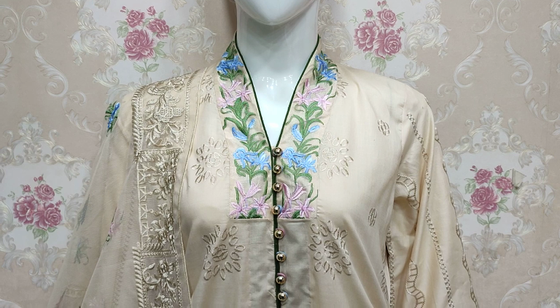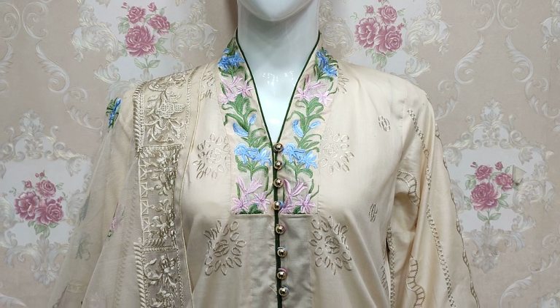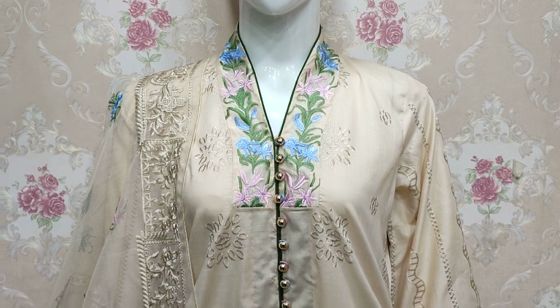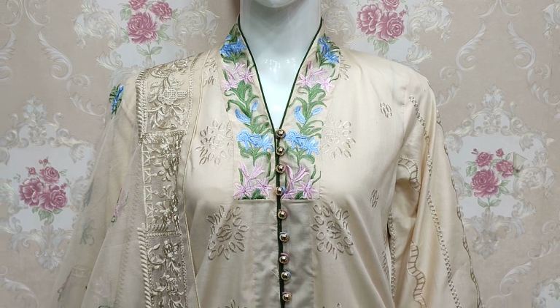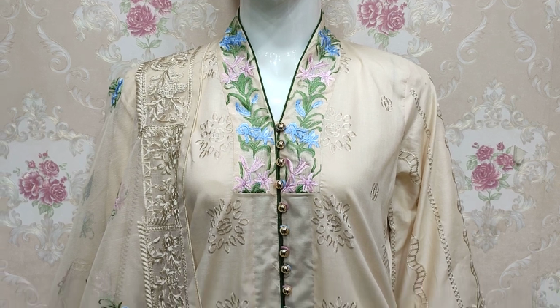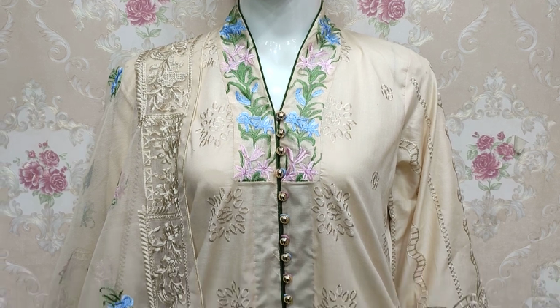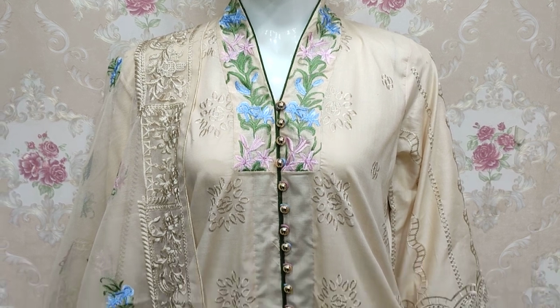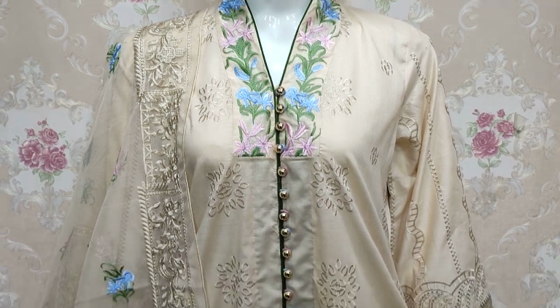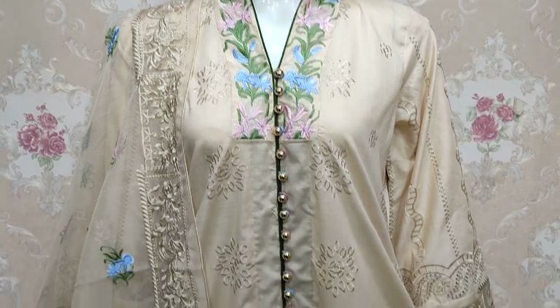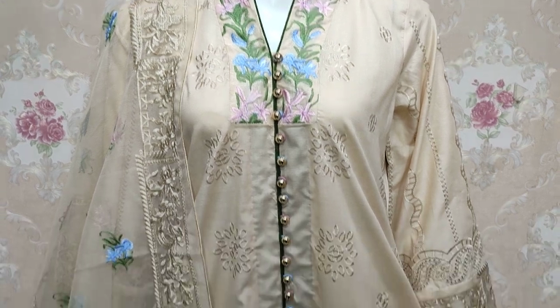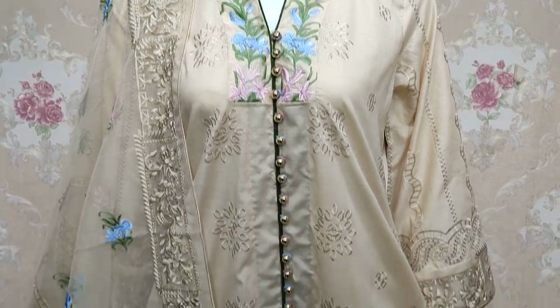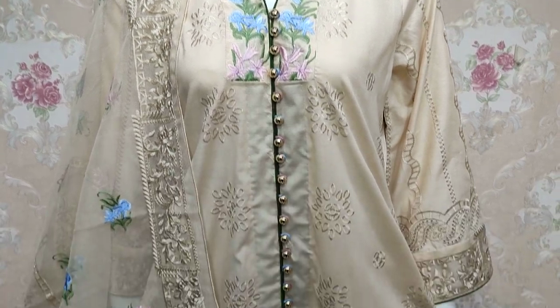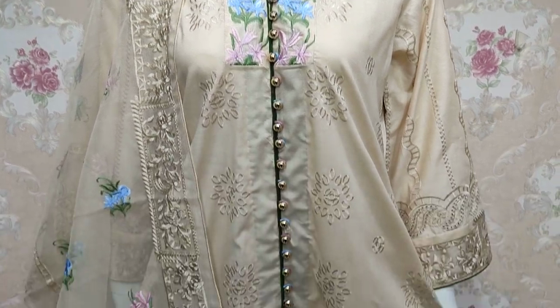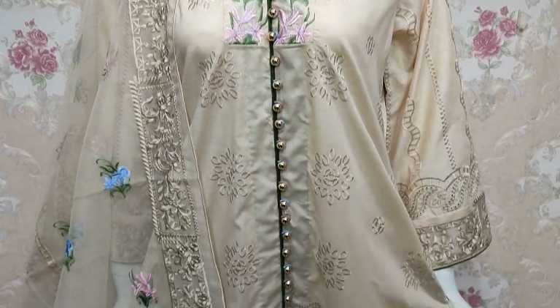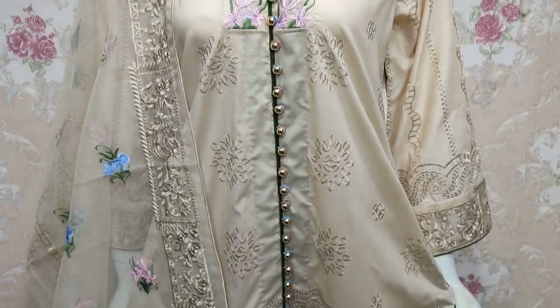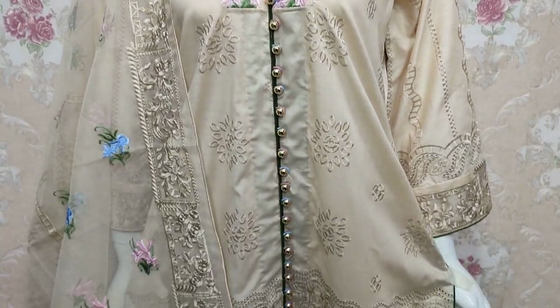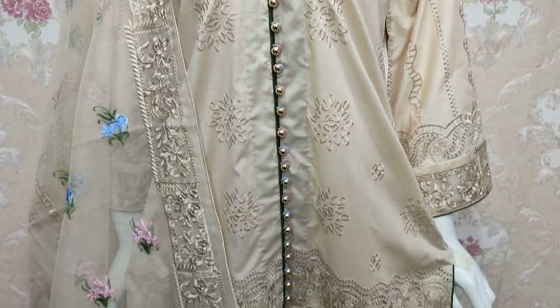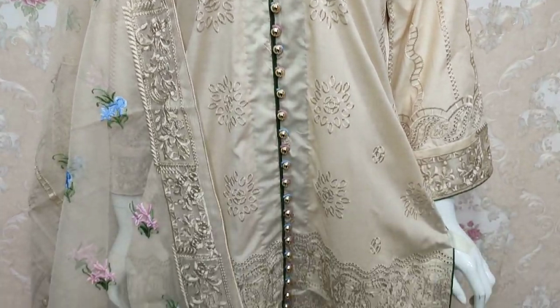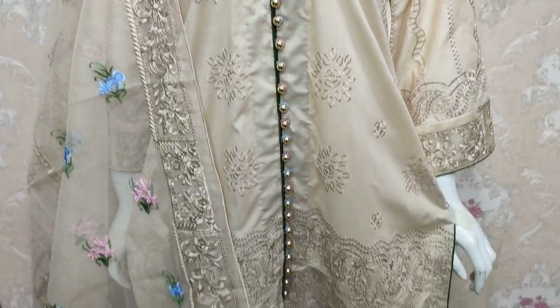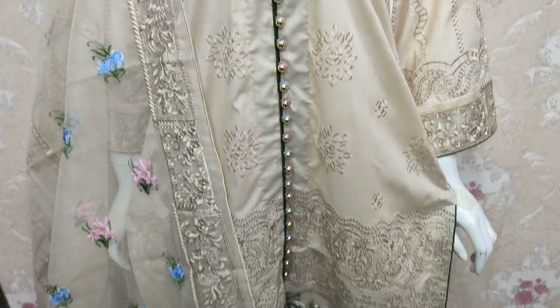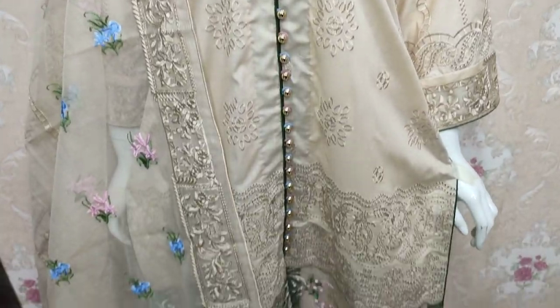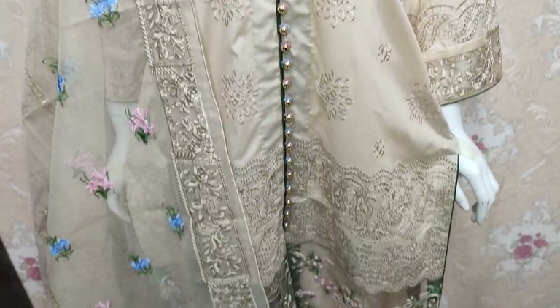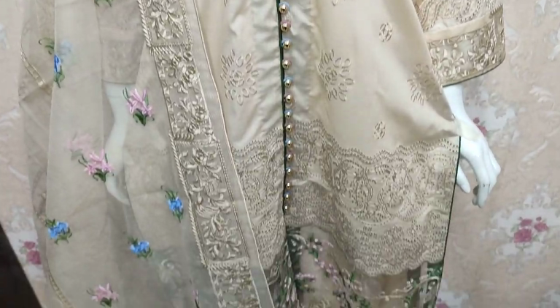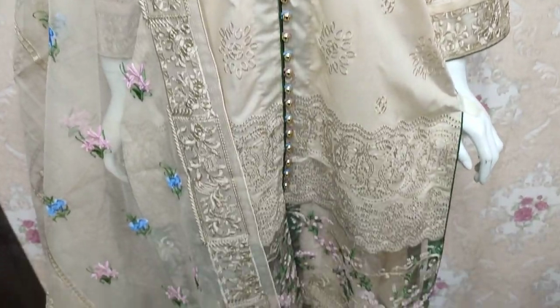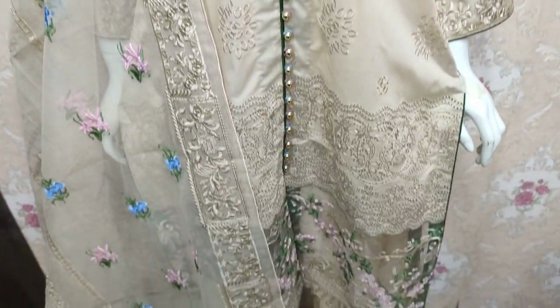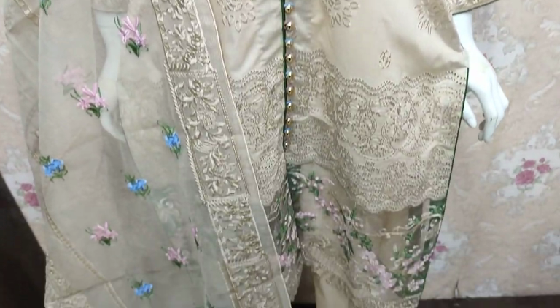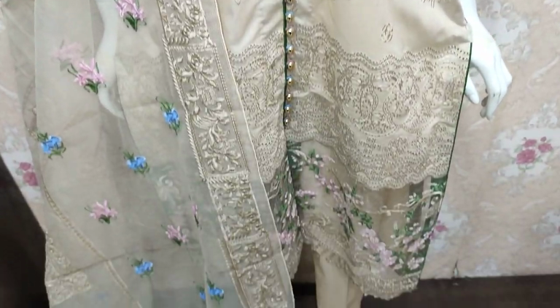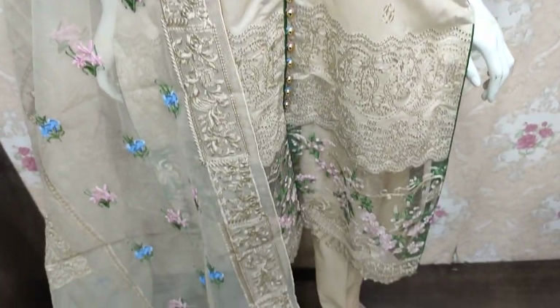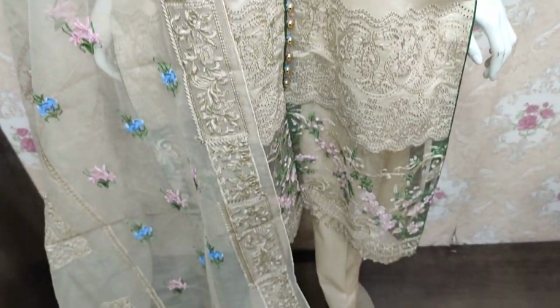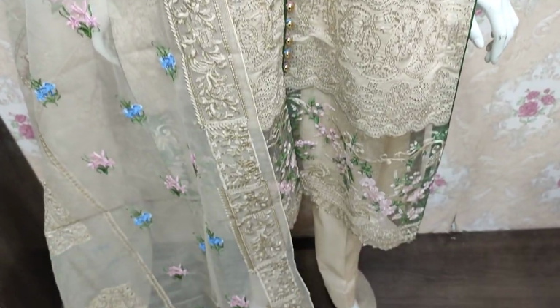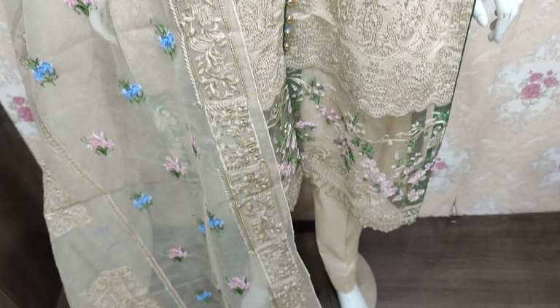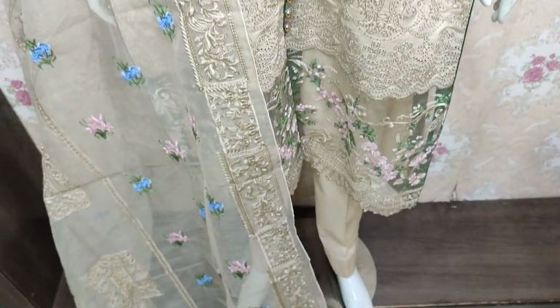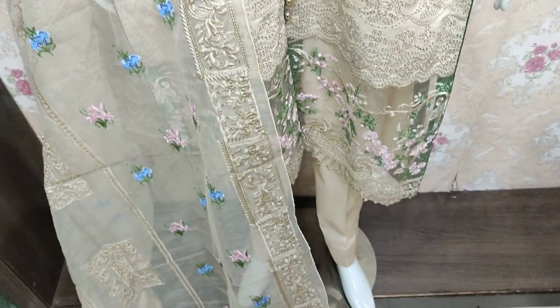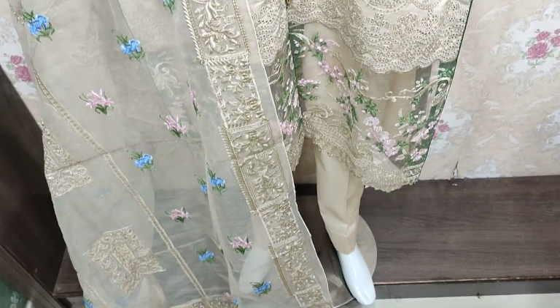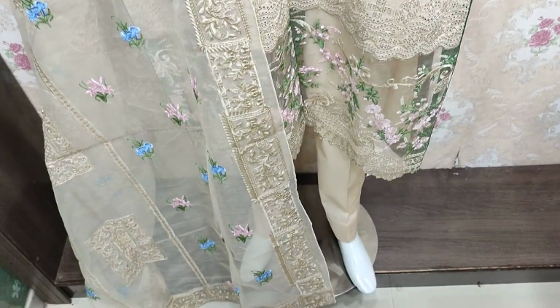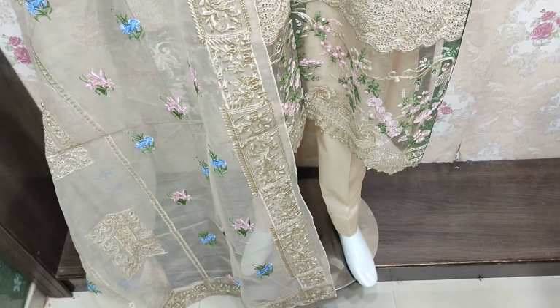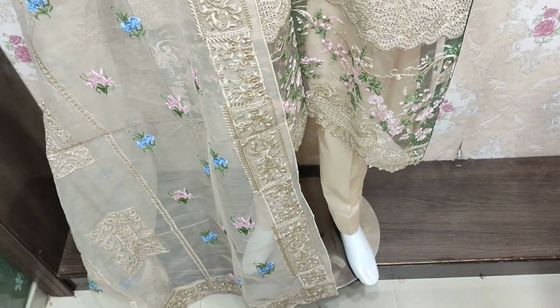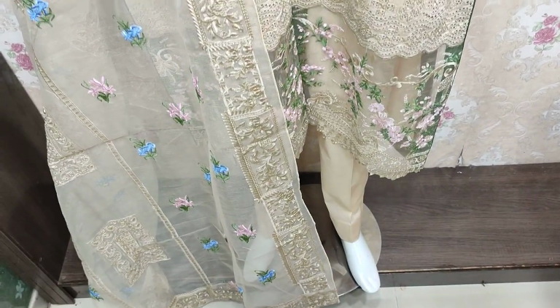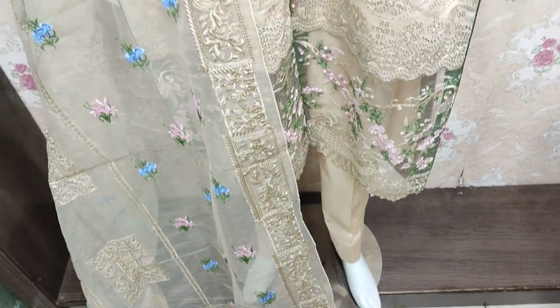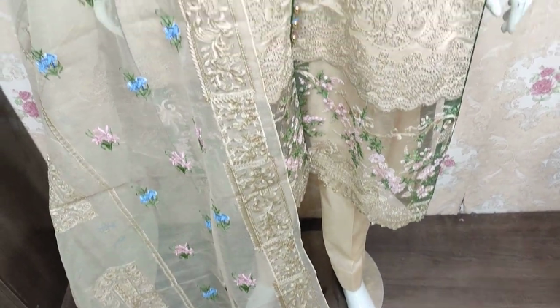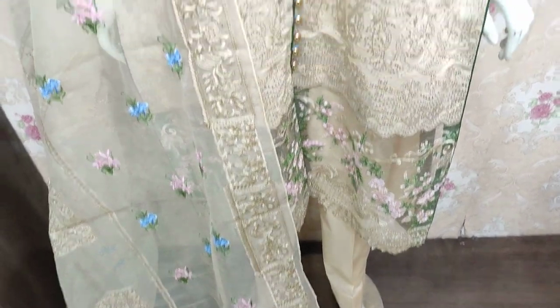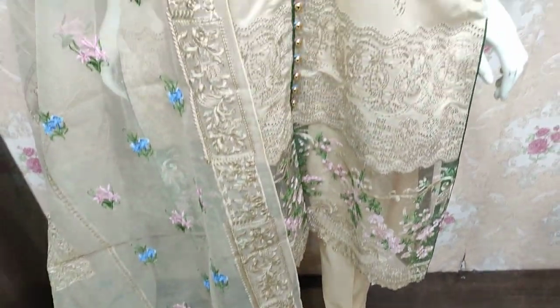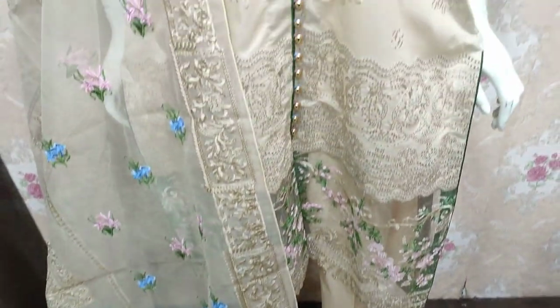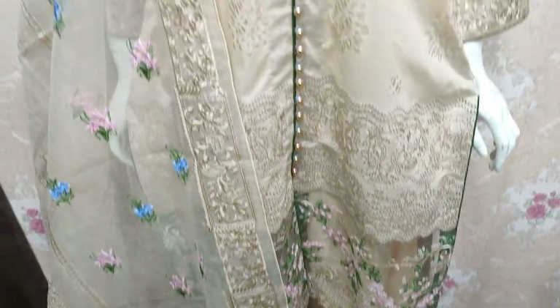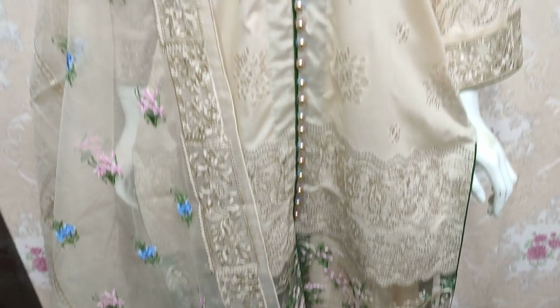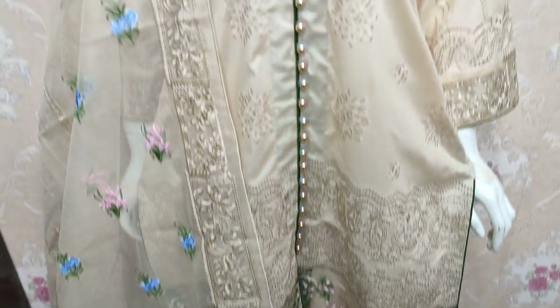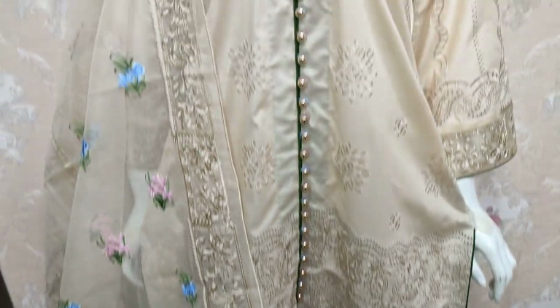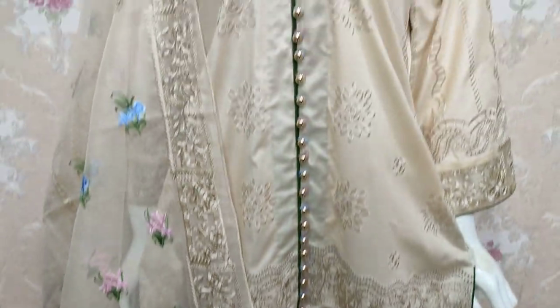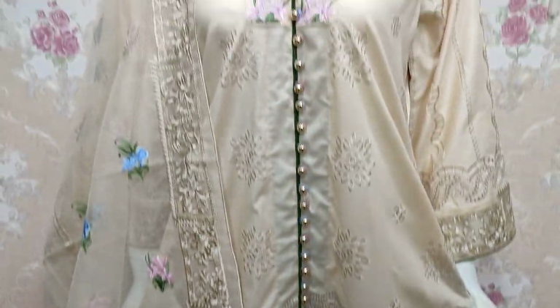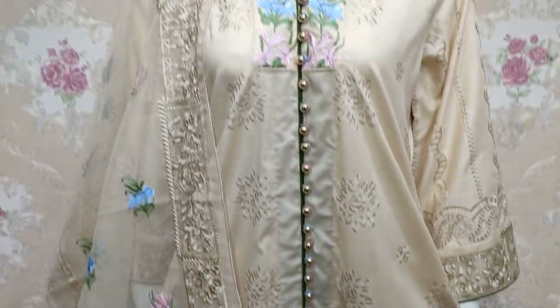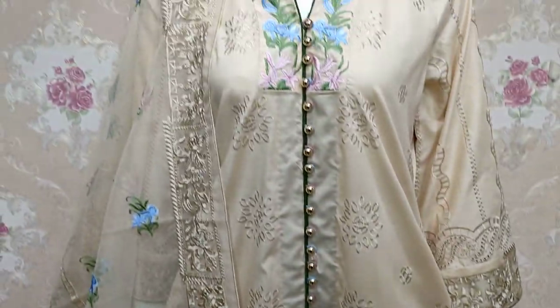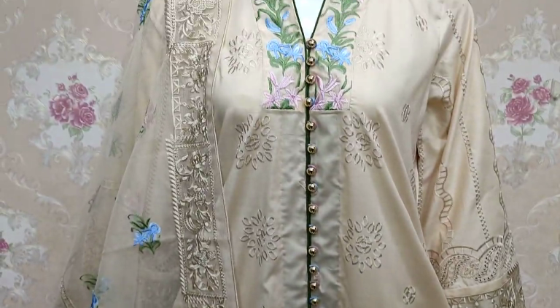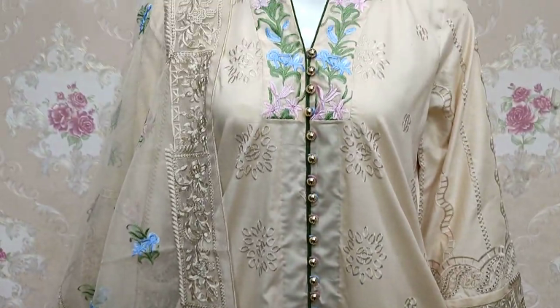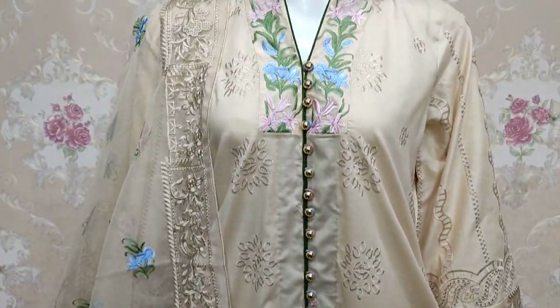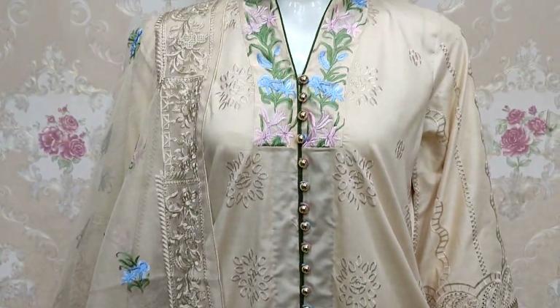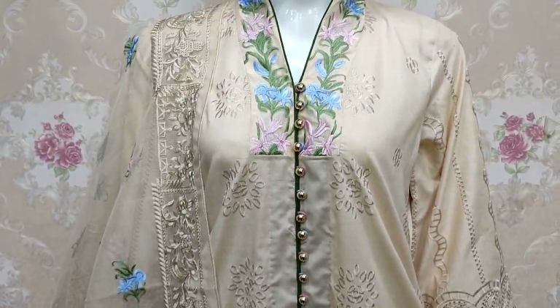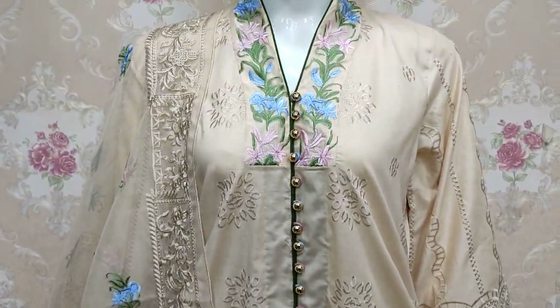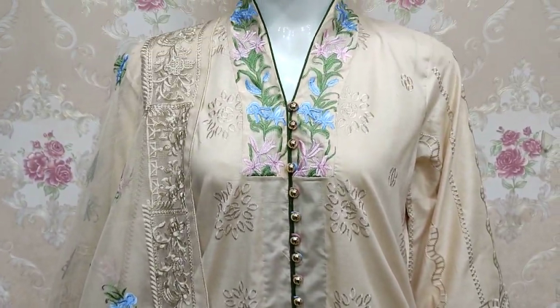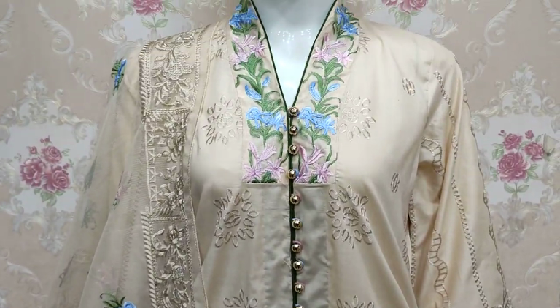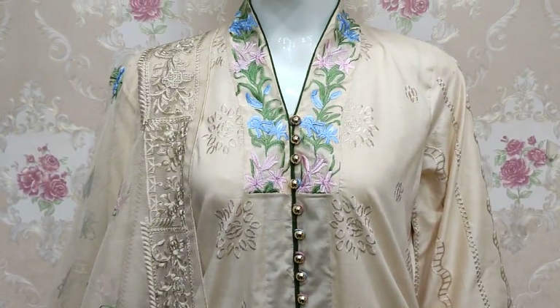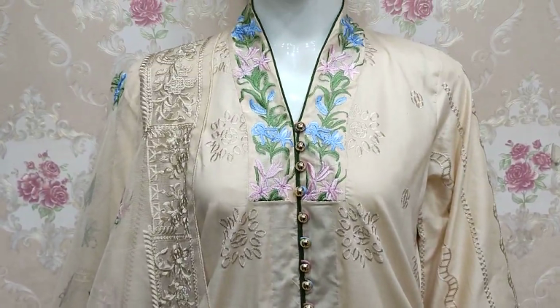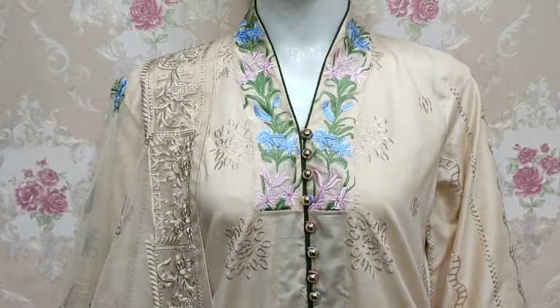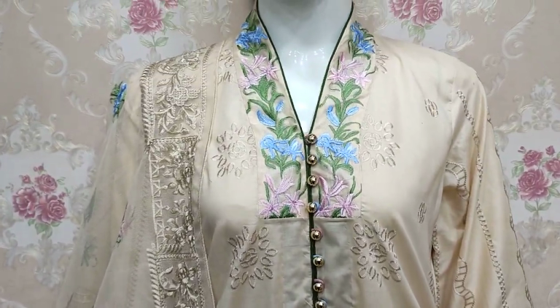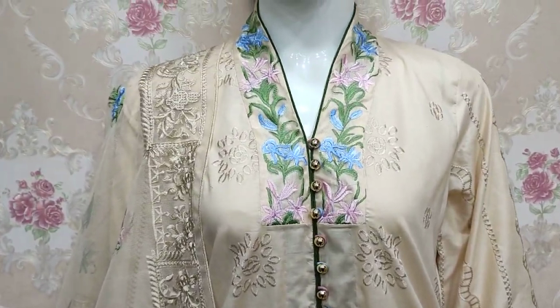Assalamu alaykum everyone, Abdul Qadir here. Sakafat Collection is available. Here is a new design of Cotton Pansy.